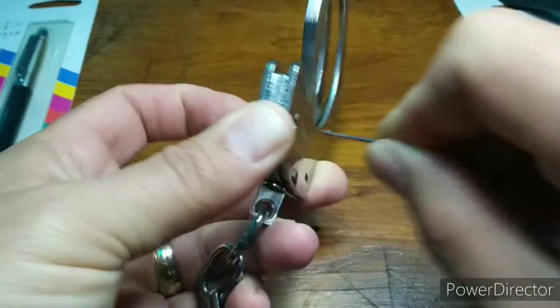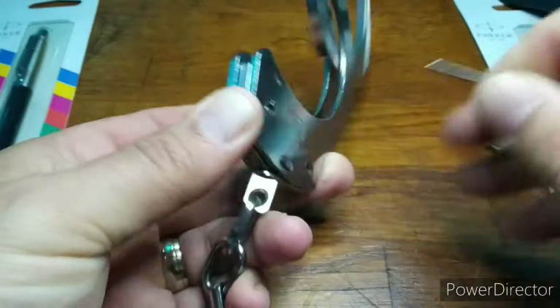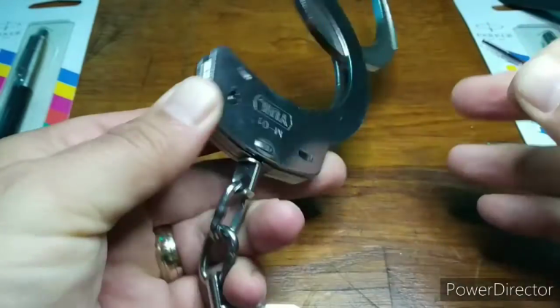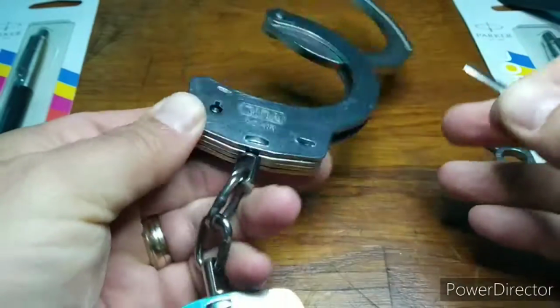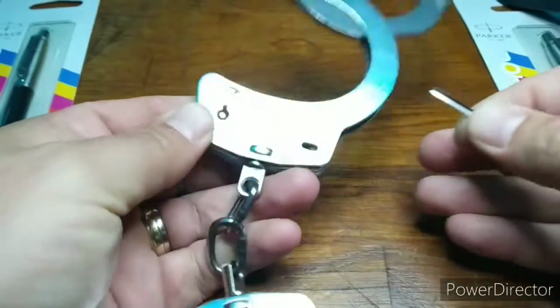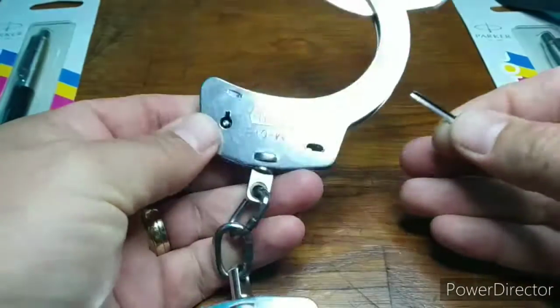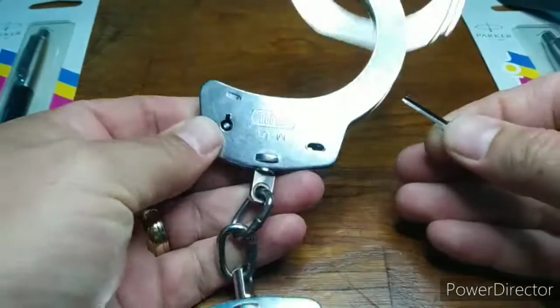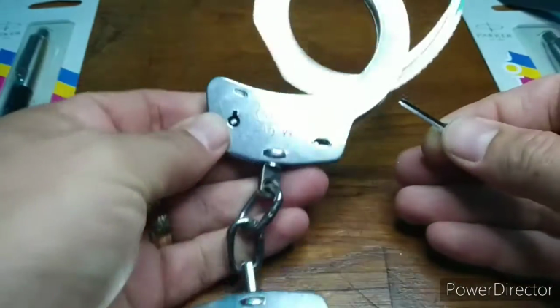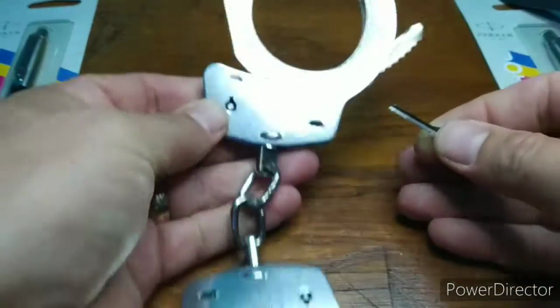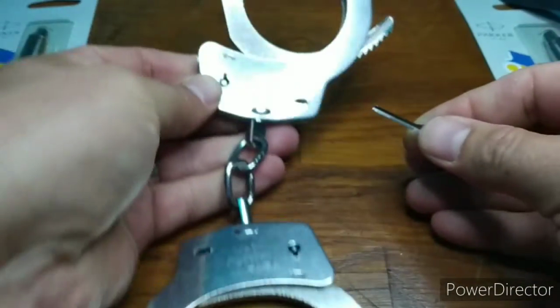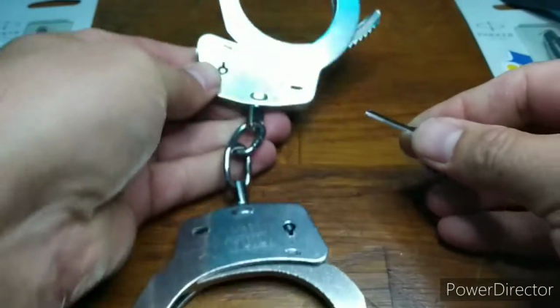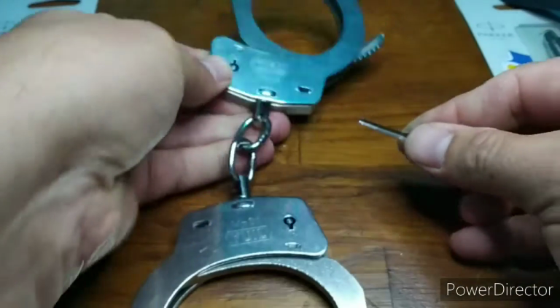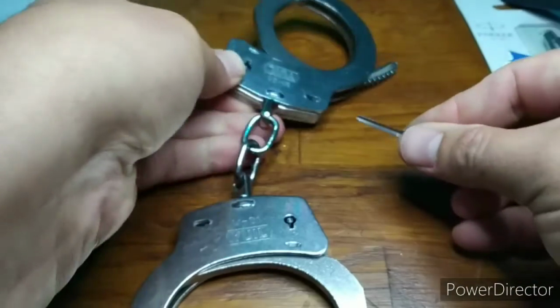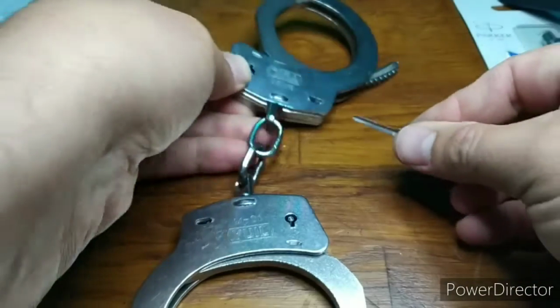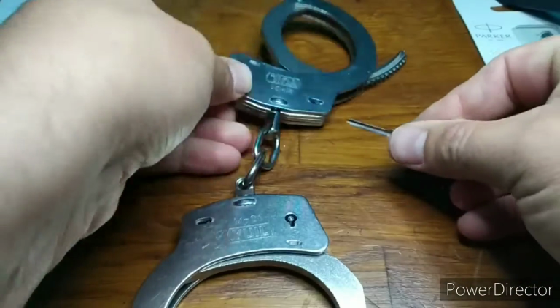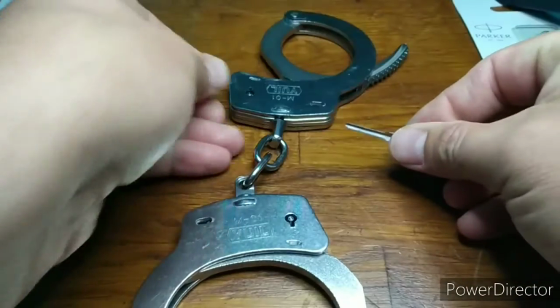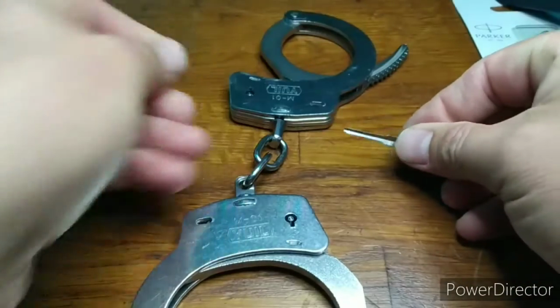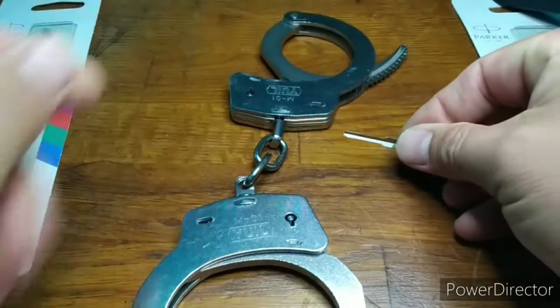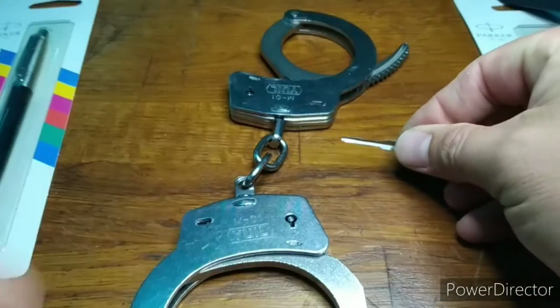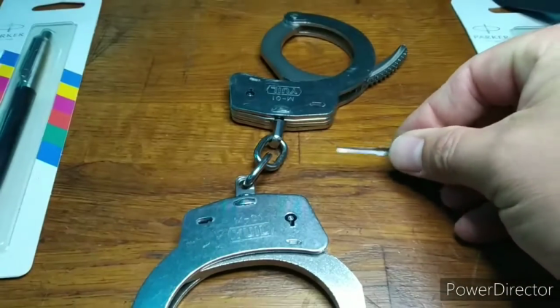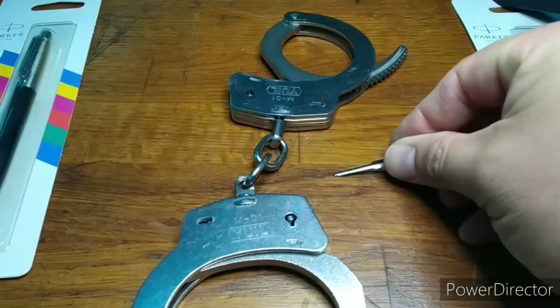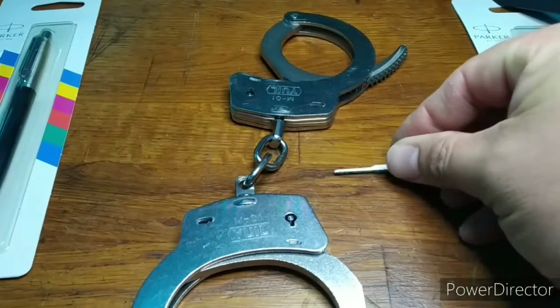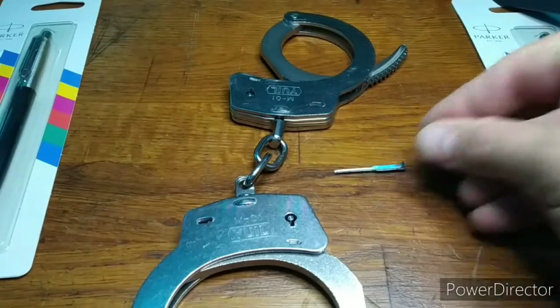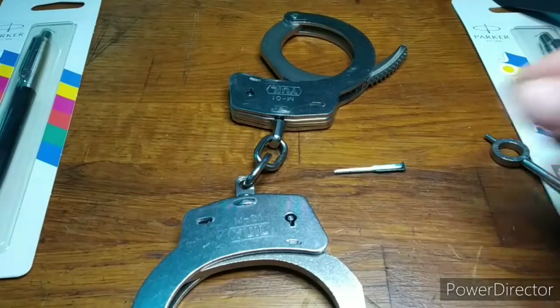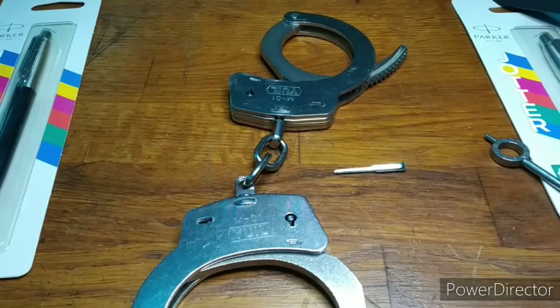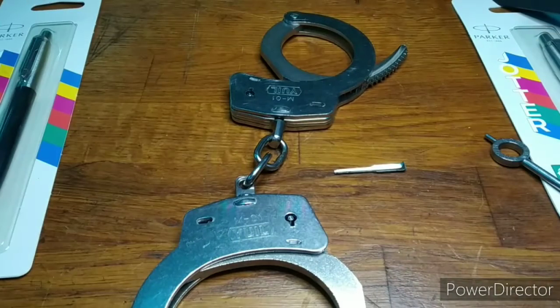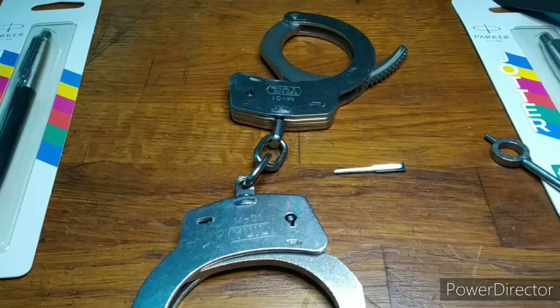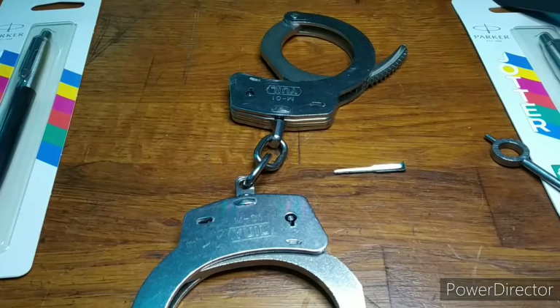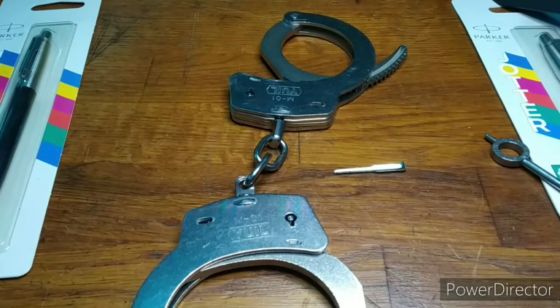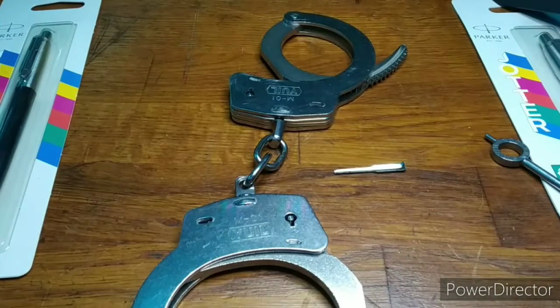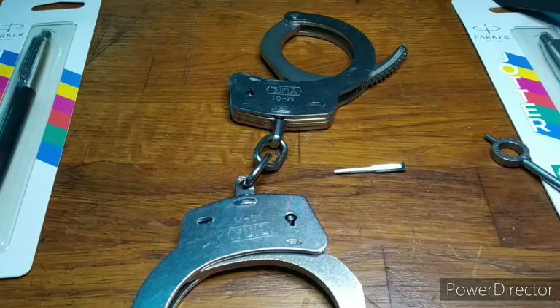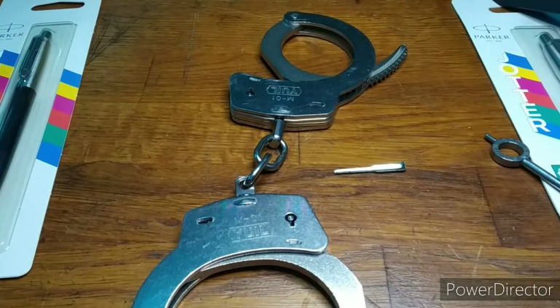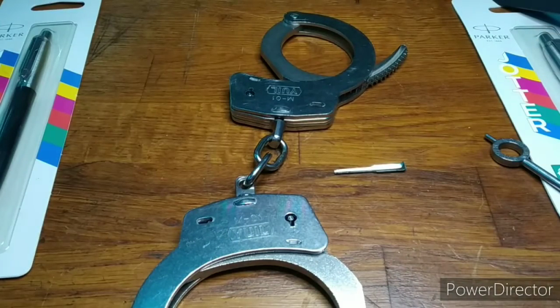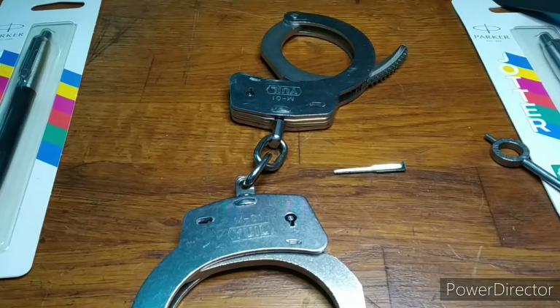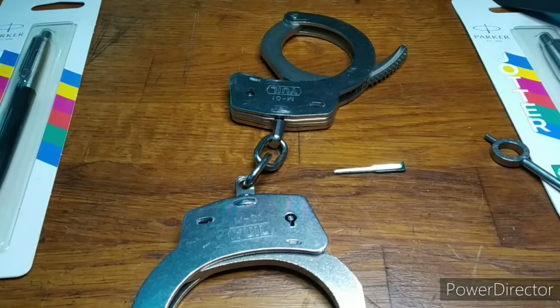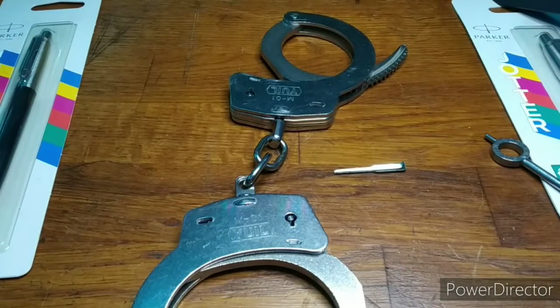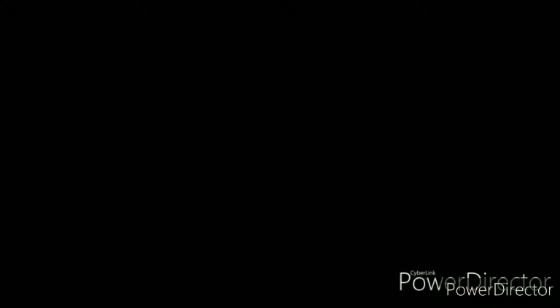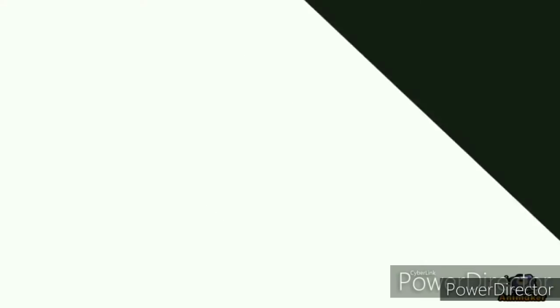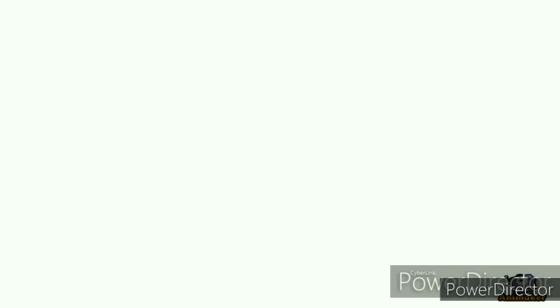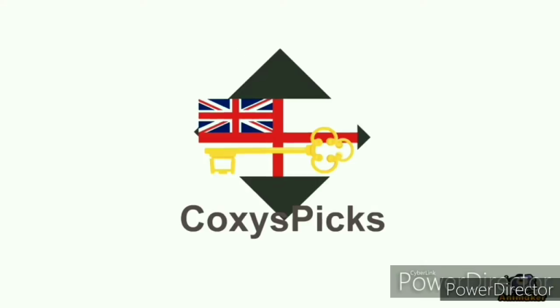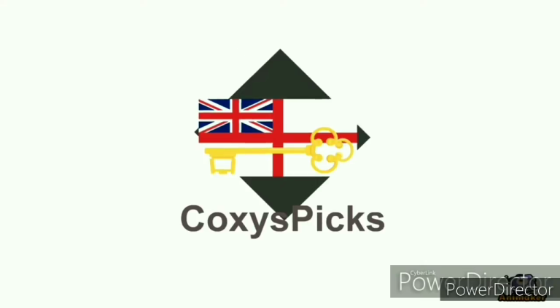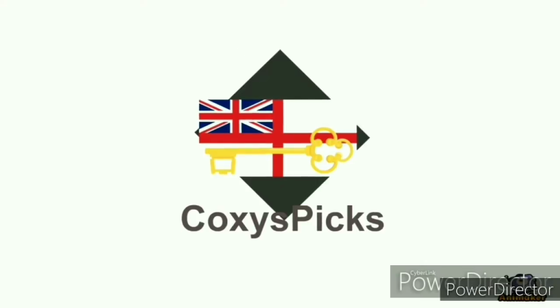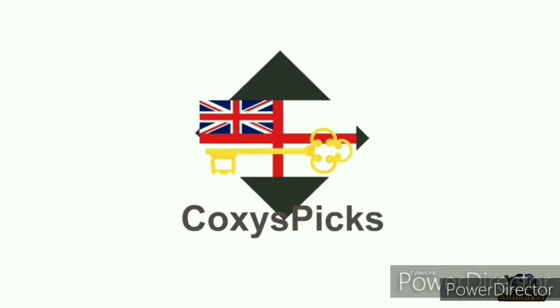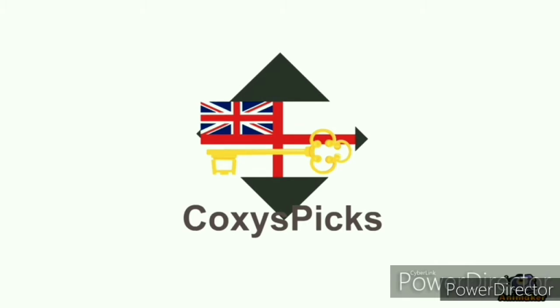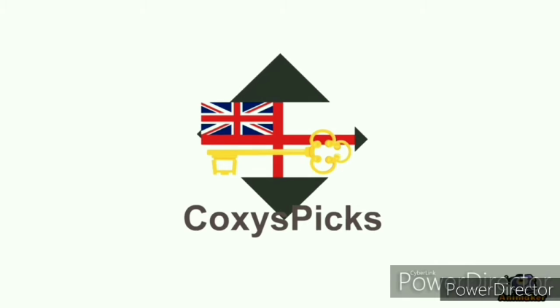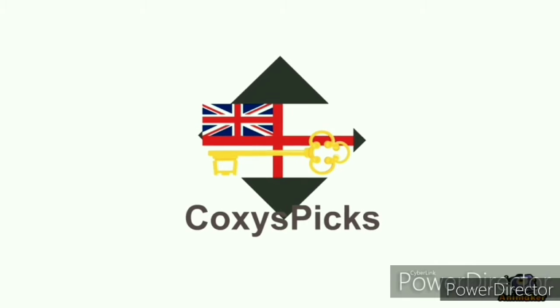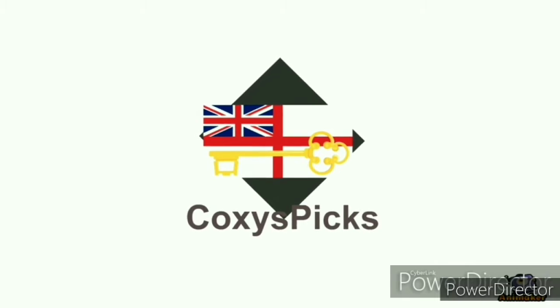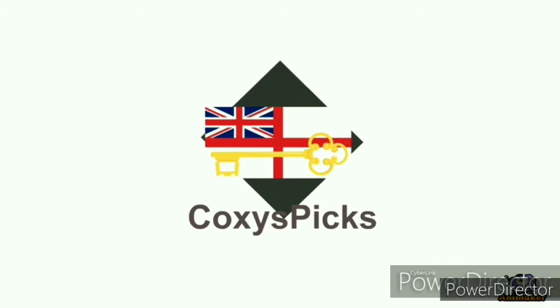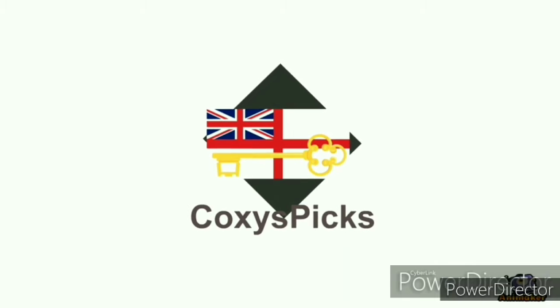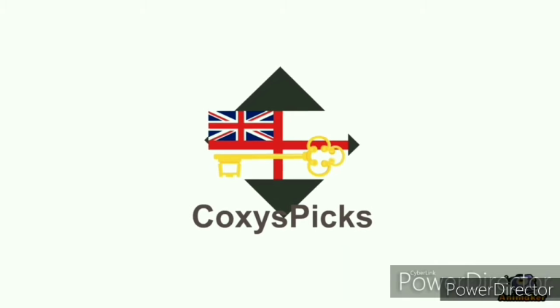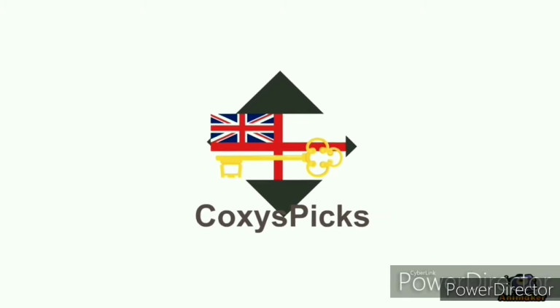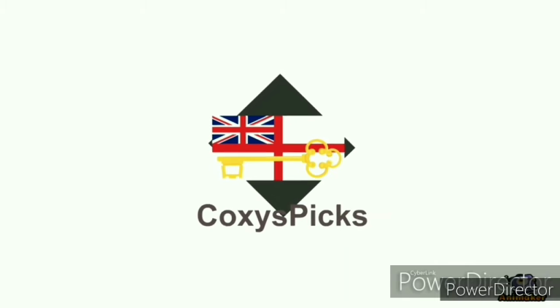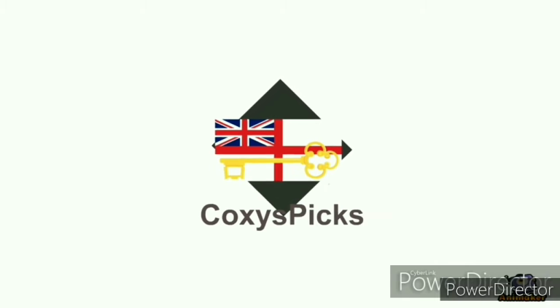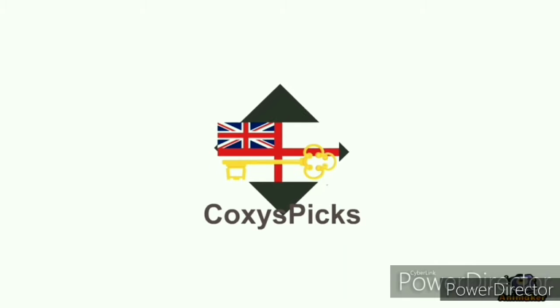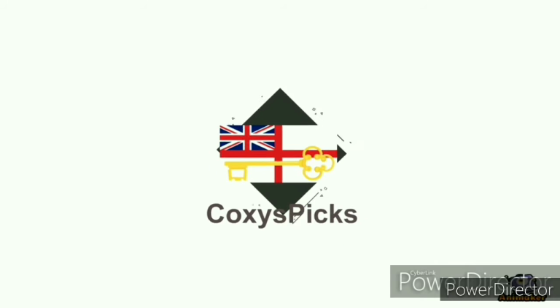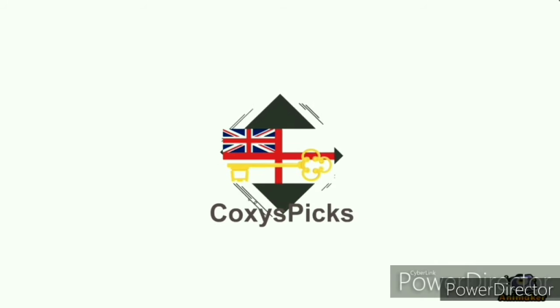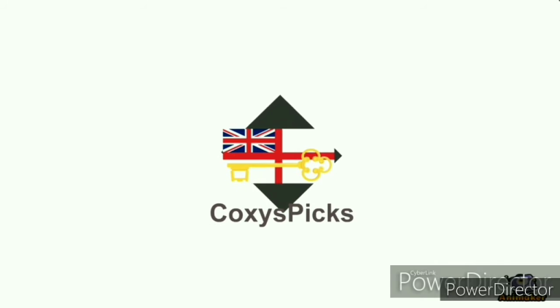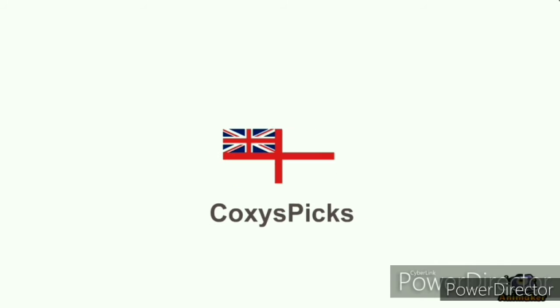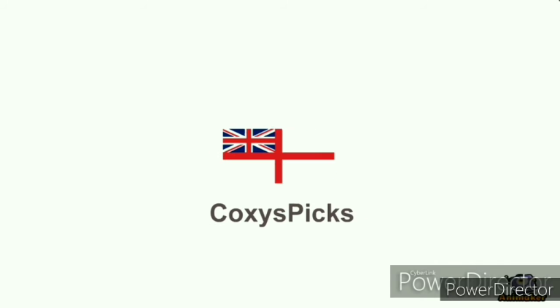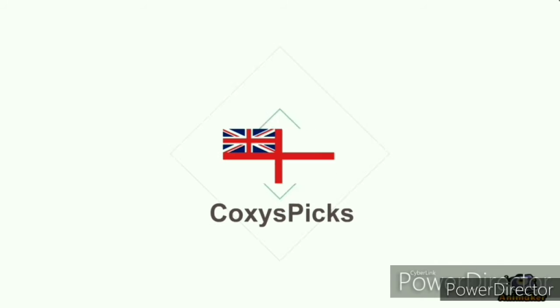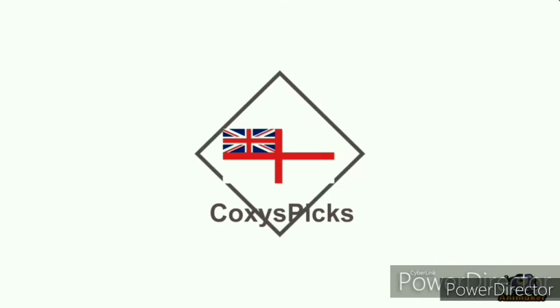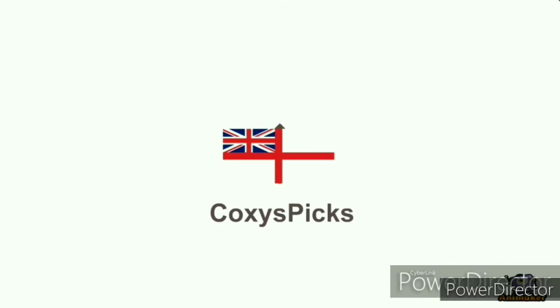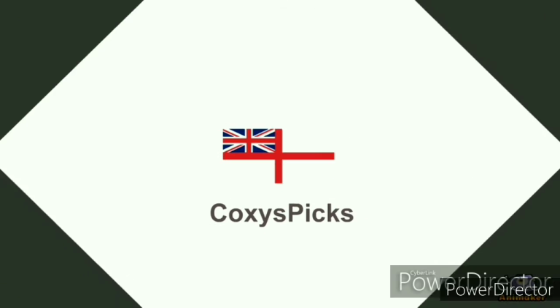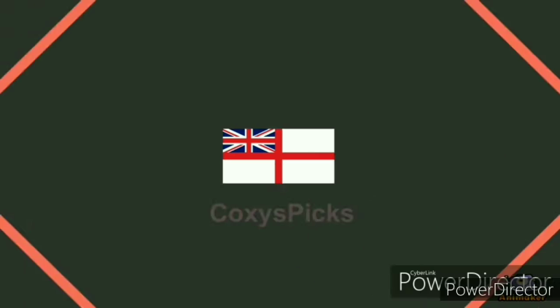Parker 12, Cuffs 0. Who needs expensive picks? Stay safe and I will see you in the next video.